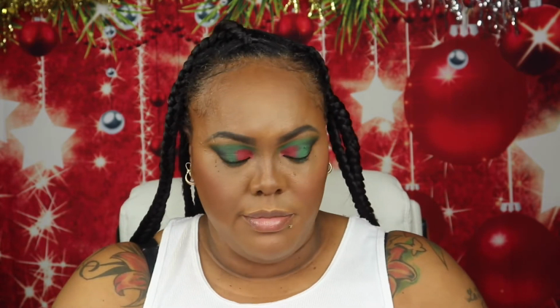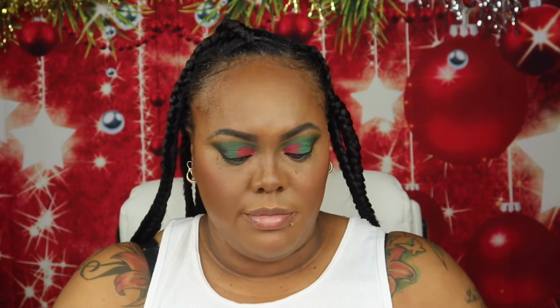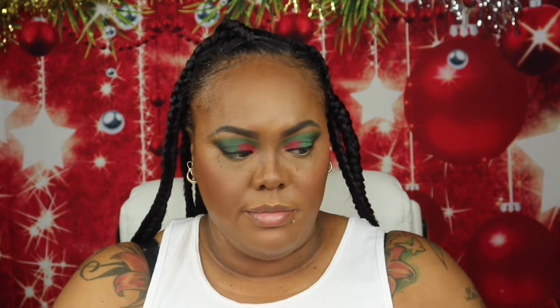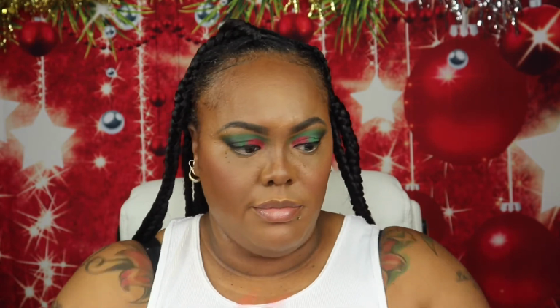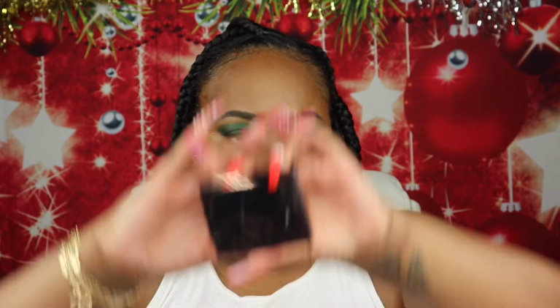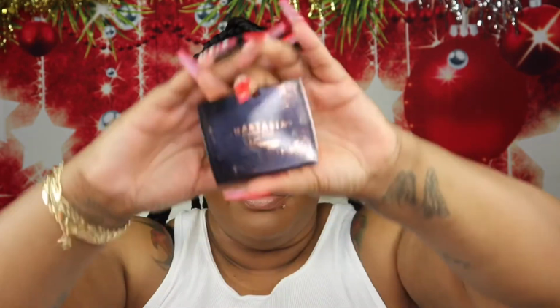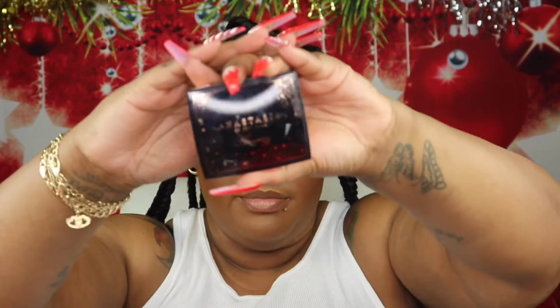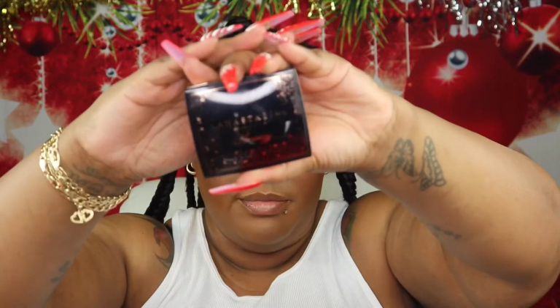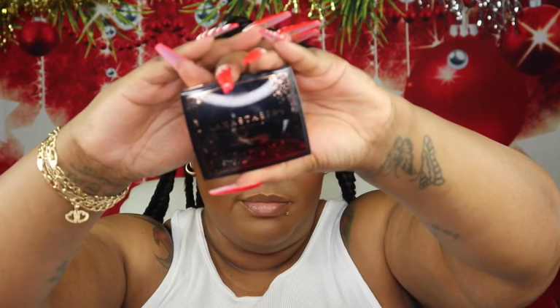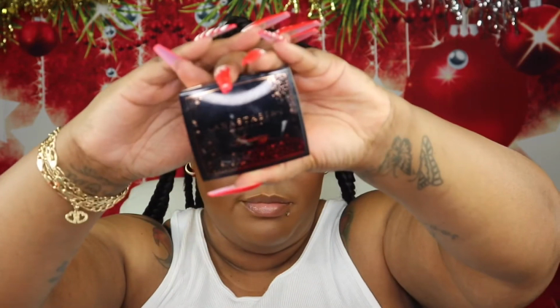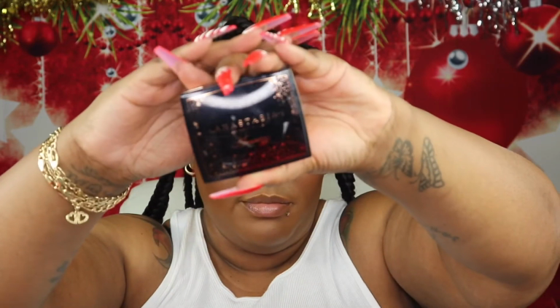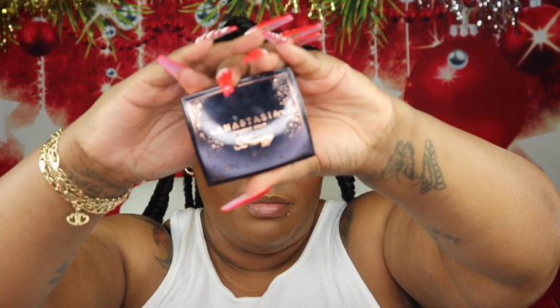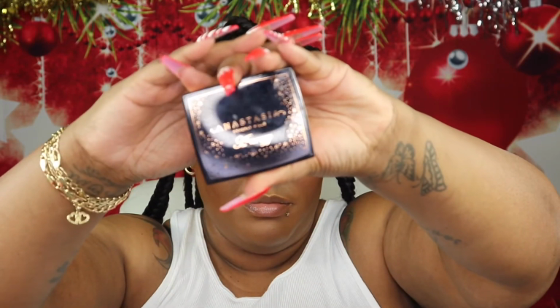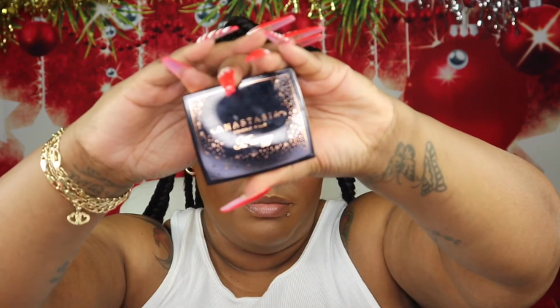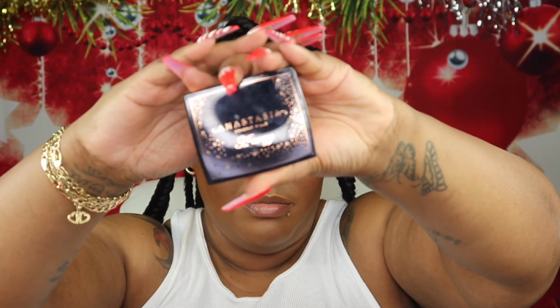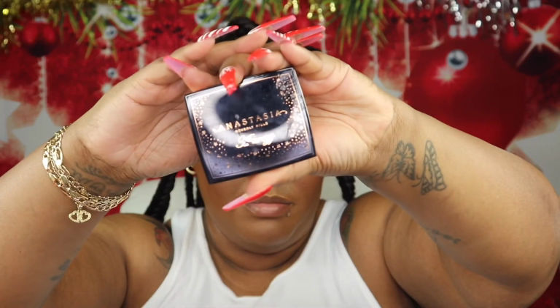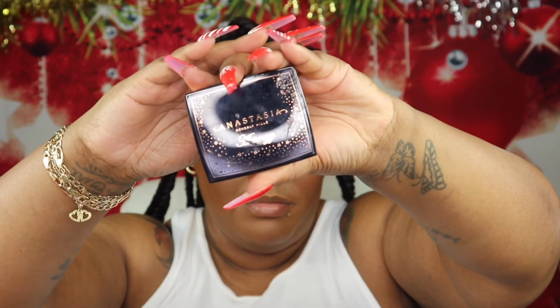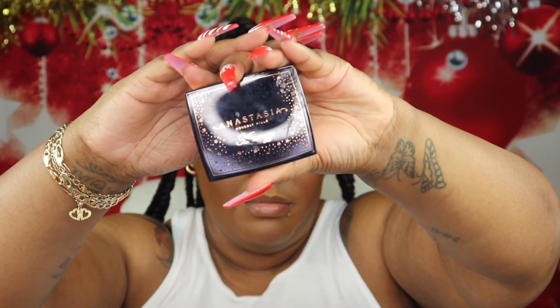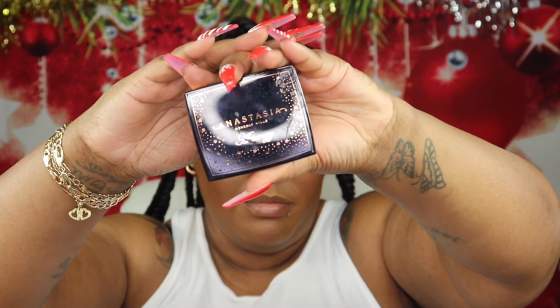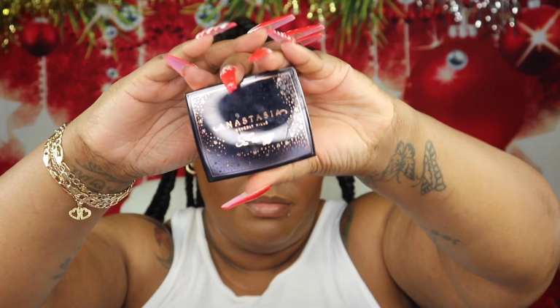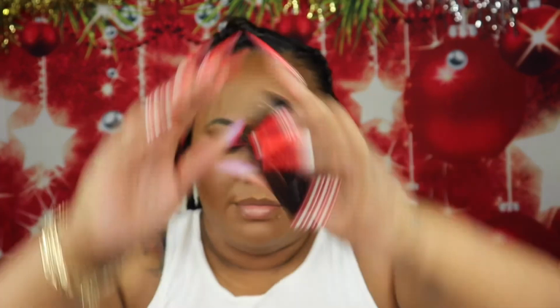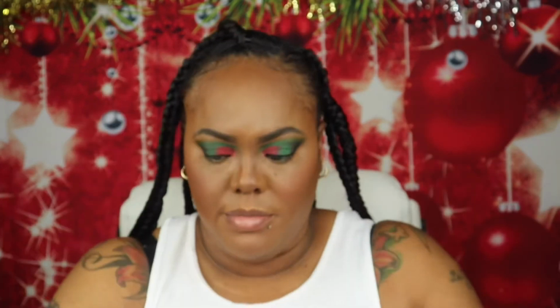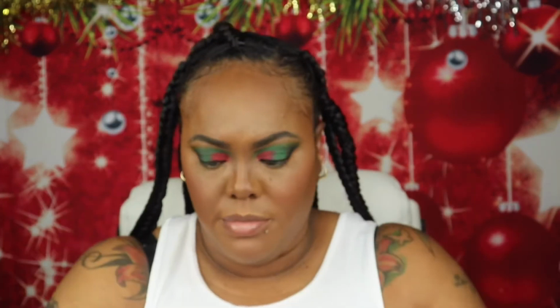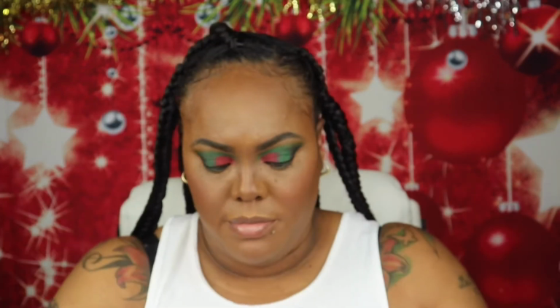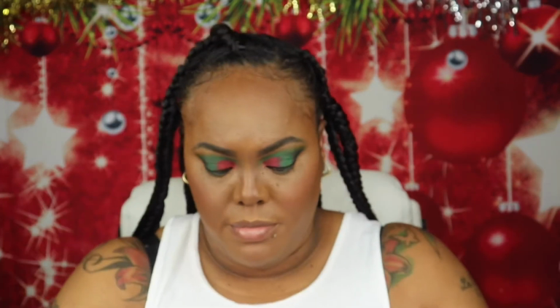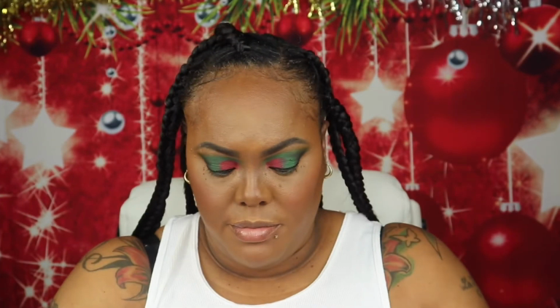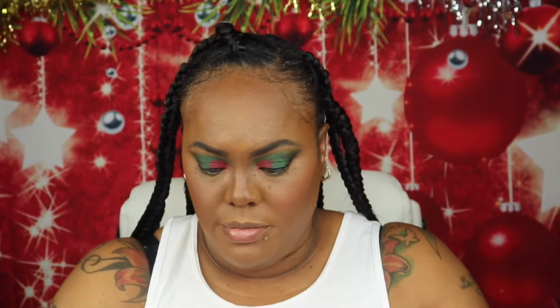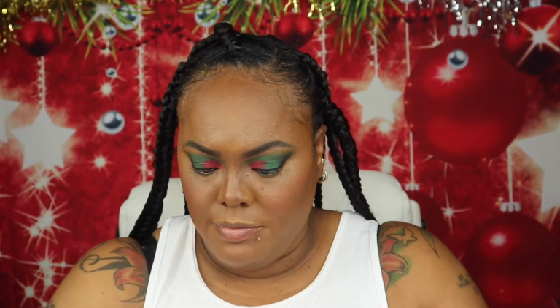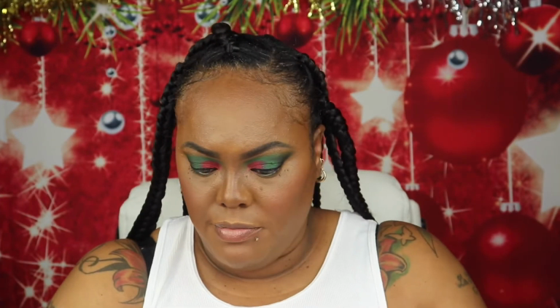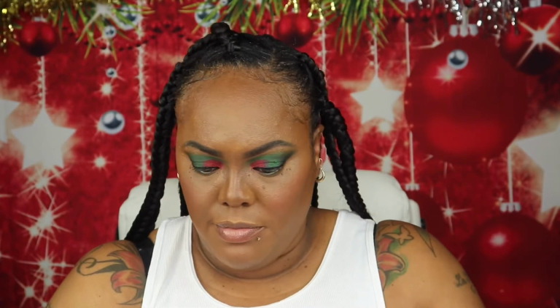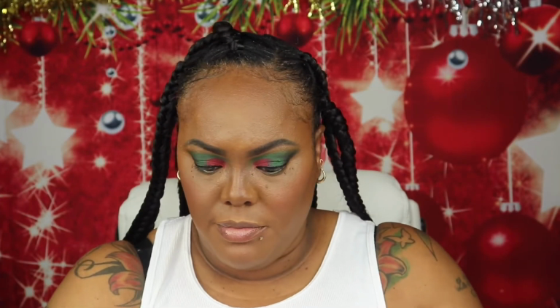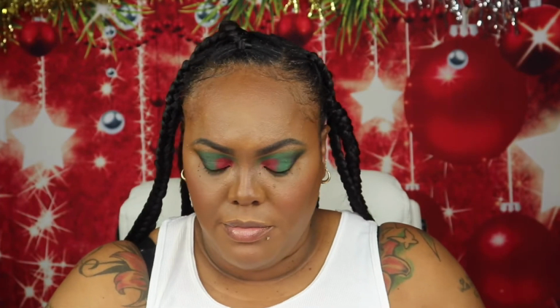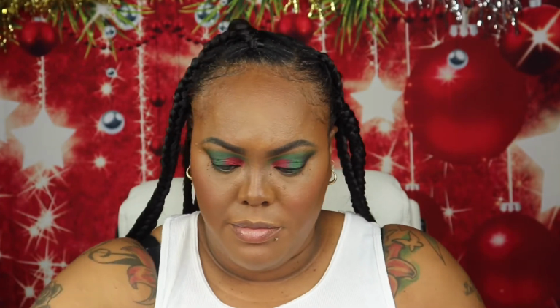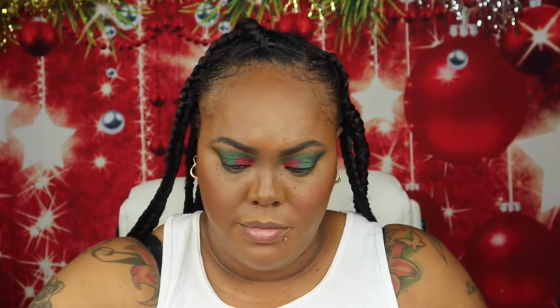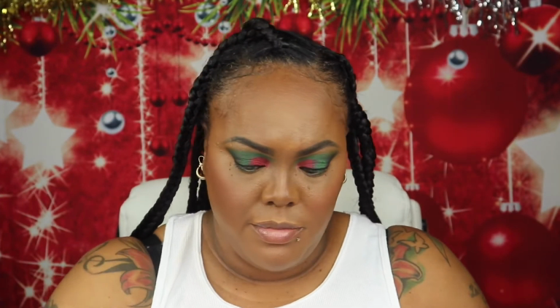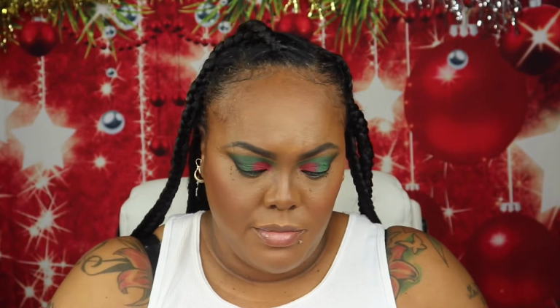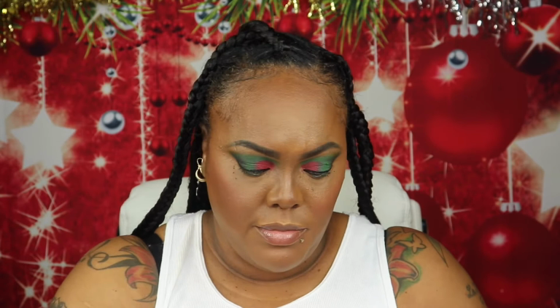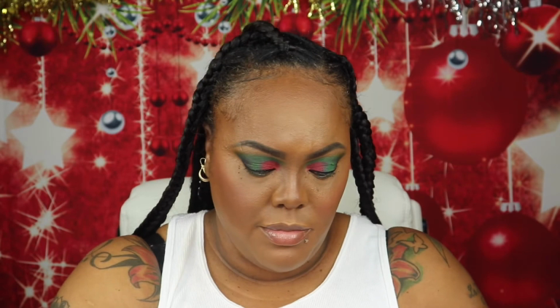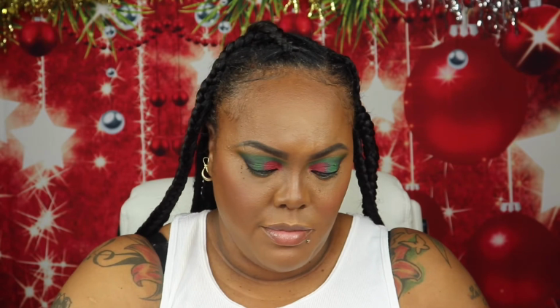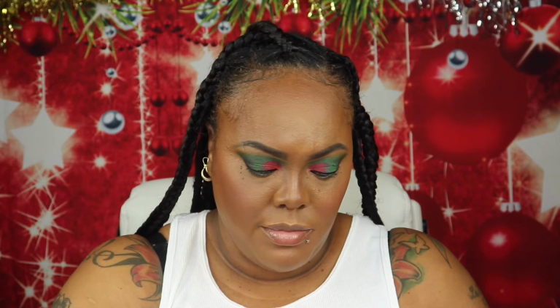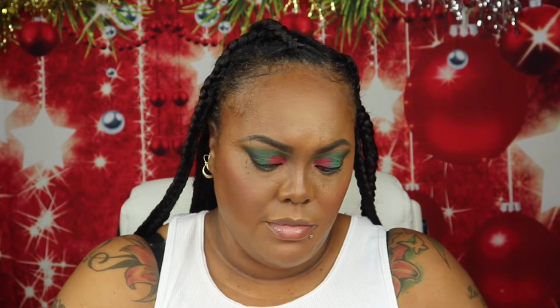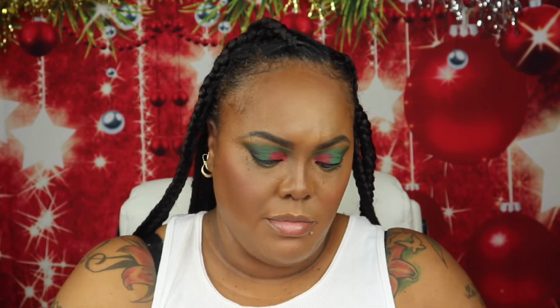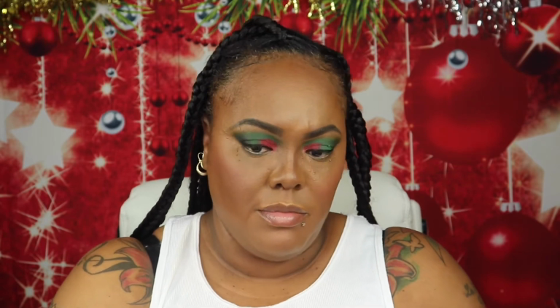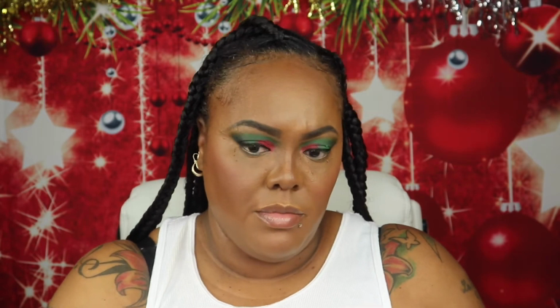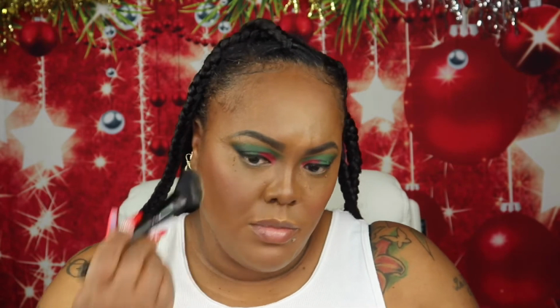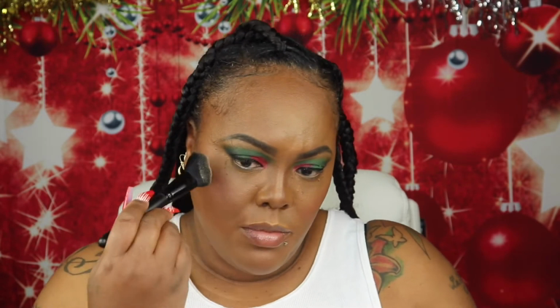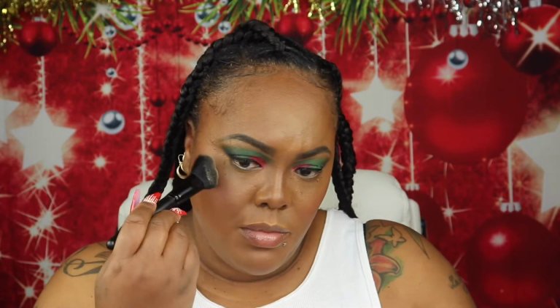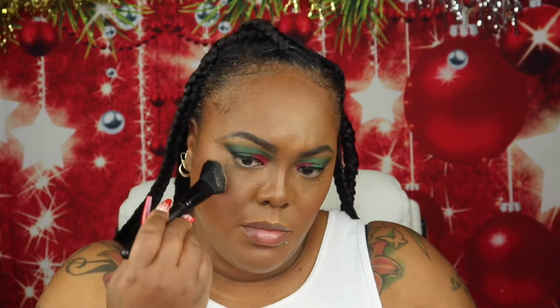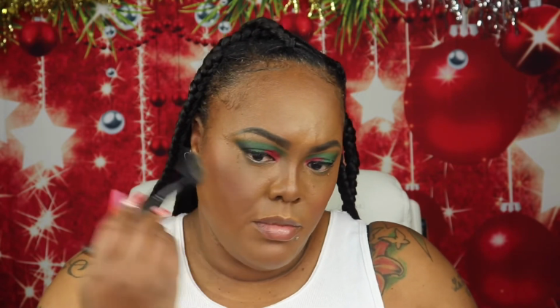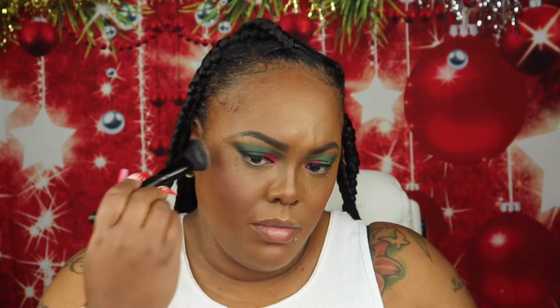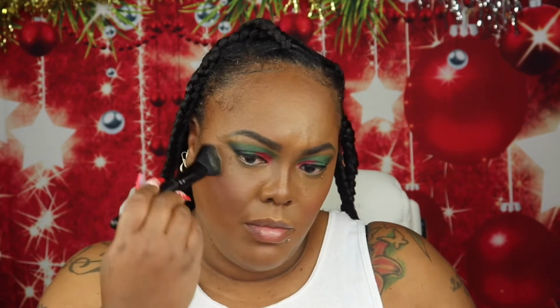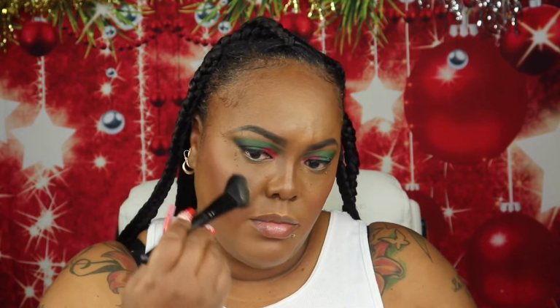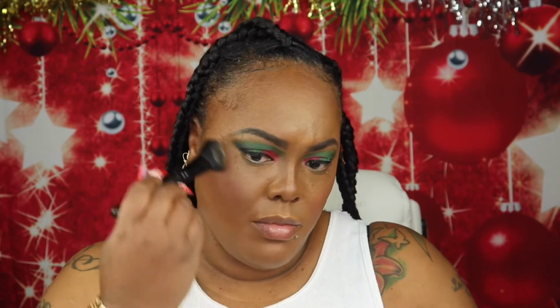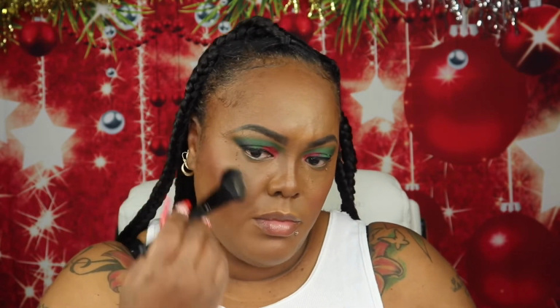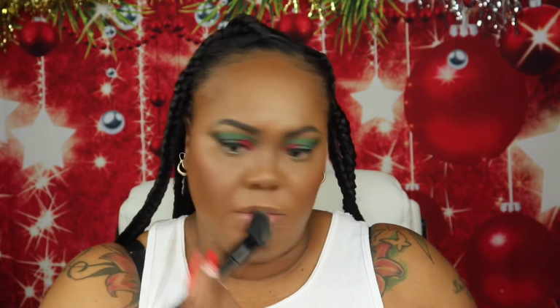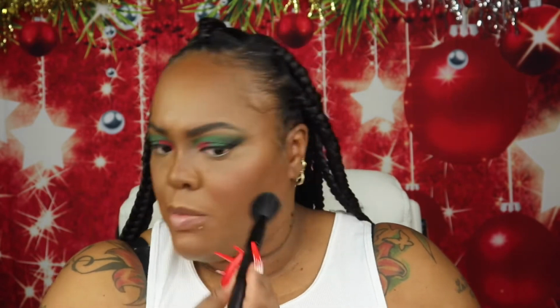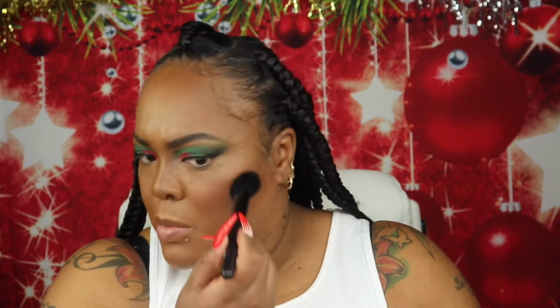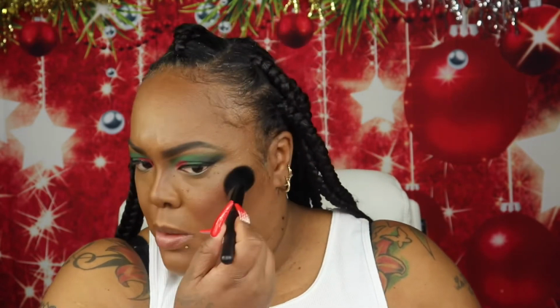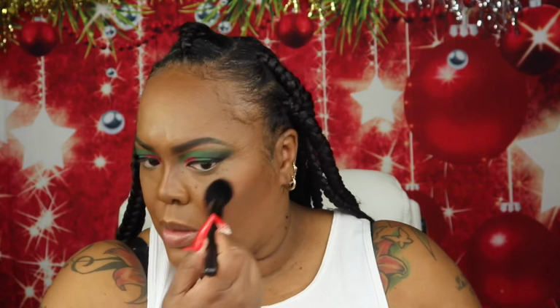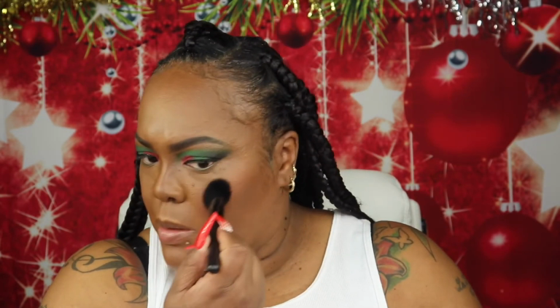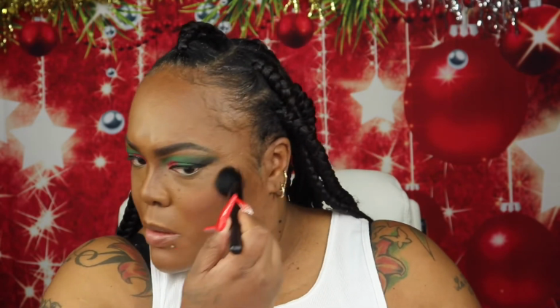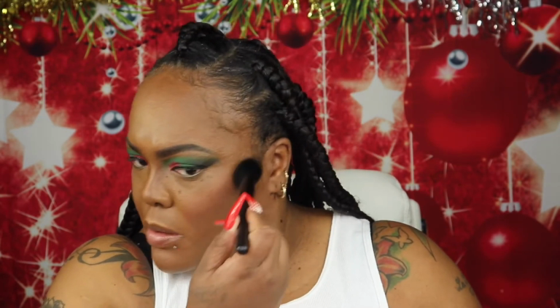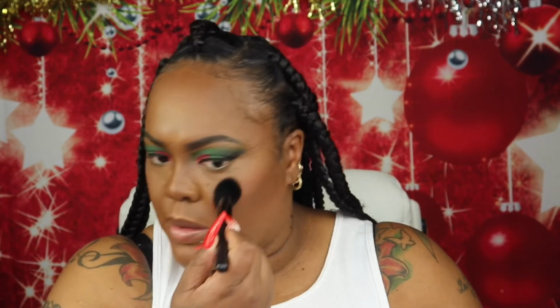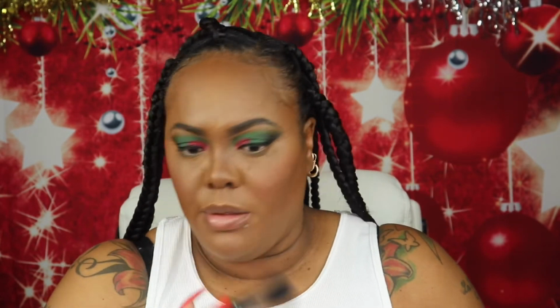Time for highlighter. I'm going in using the Anastasia Beverly Hills Amreezy Highlighter.